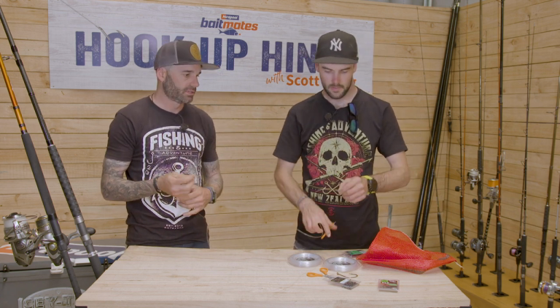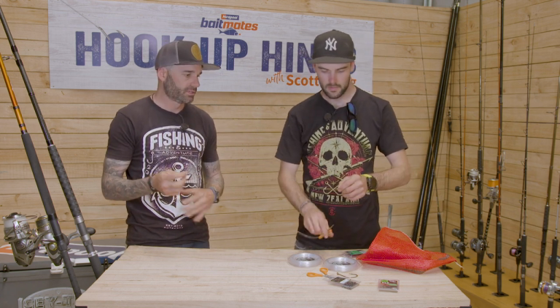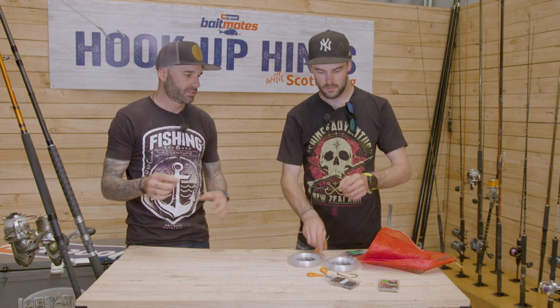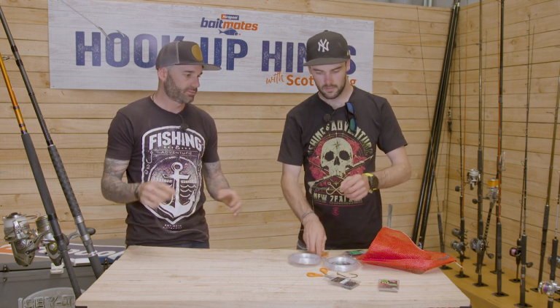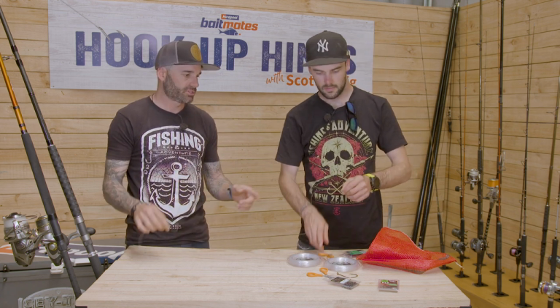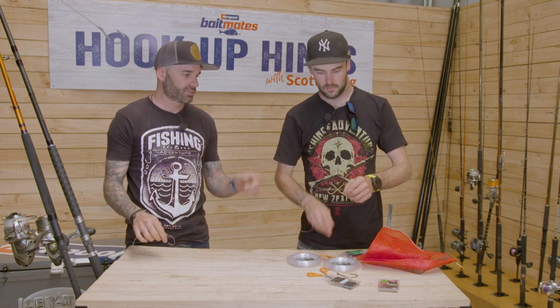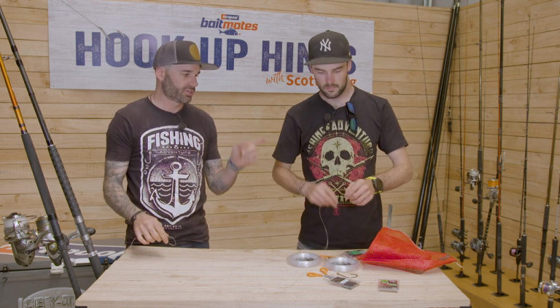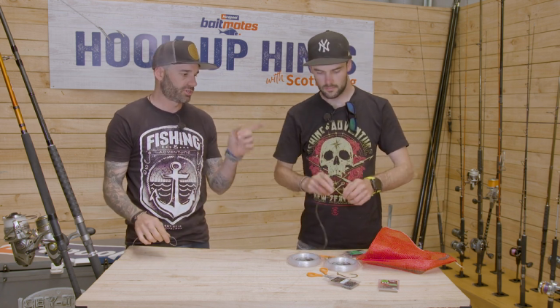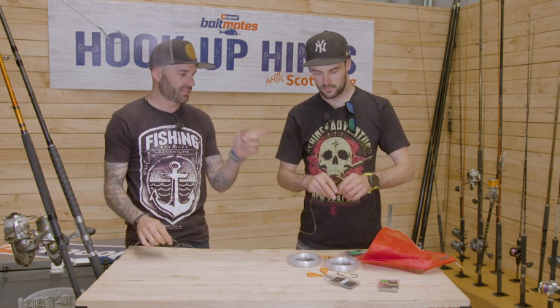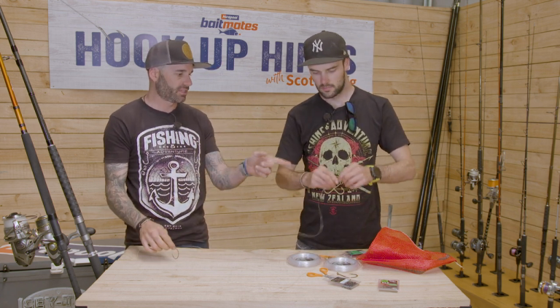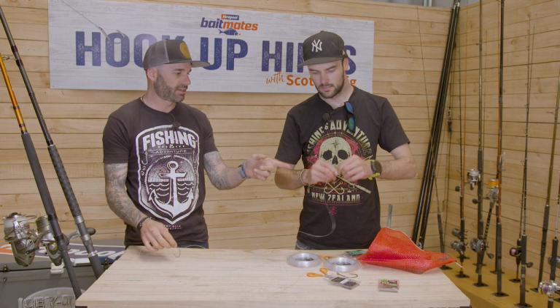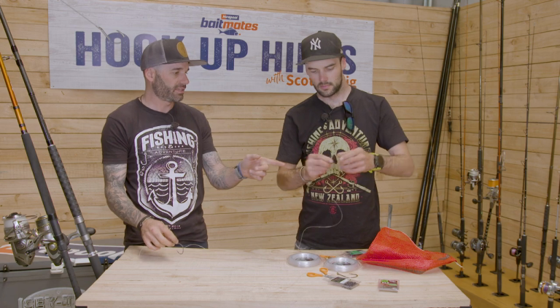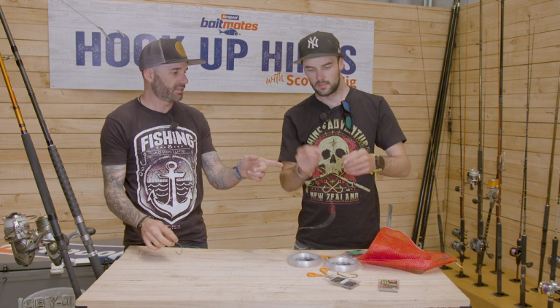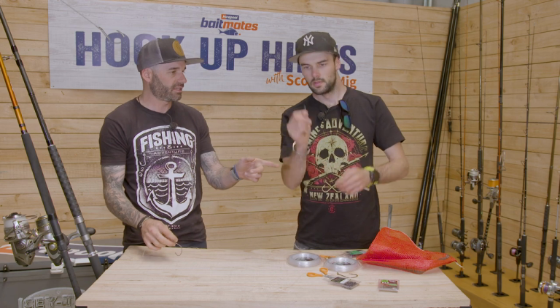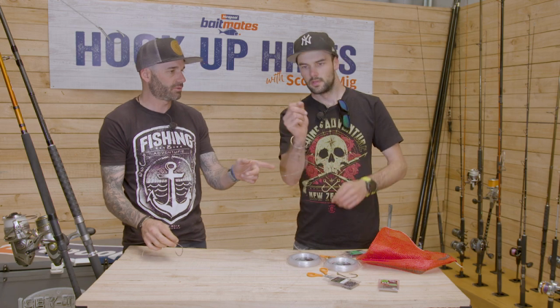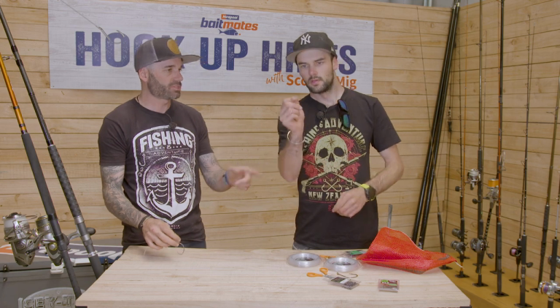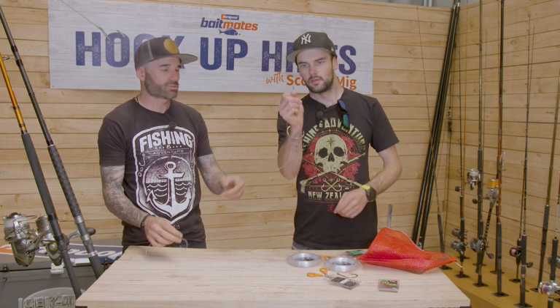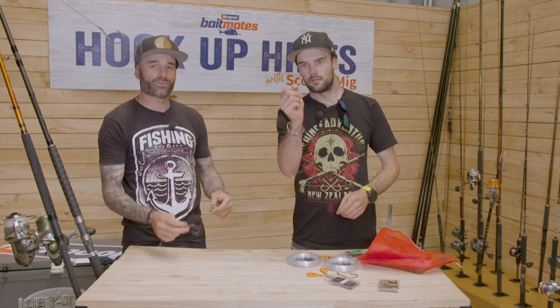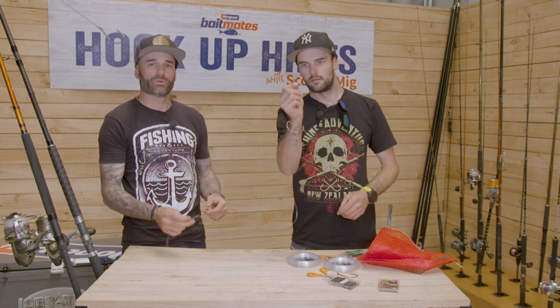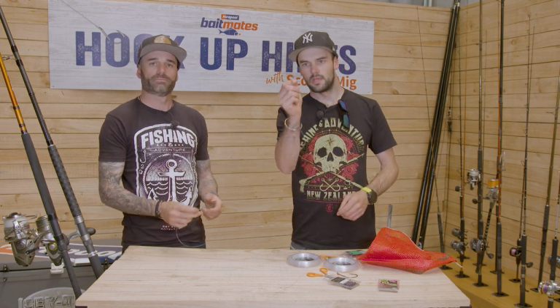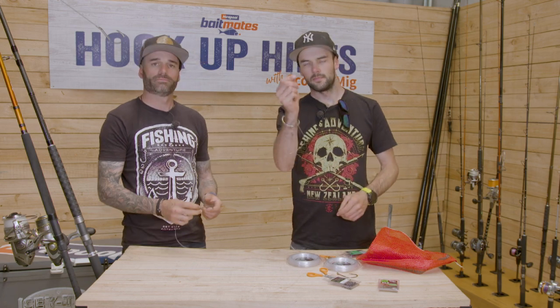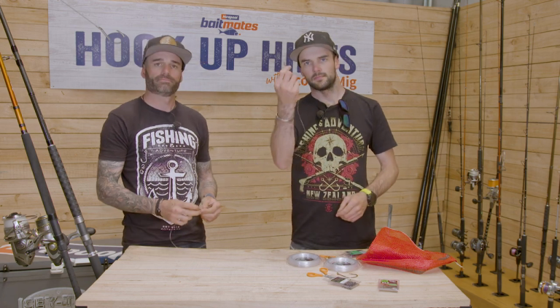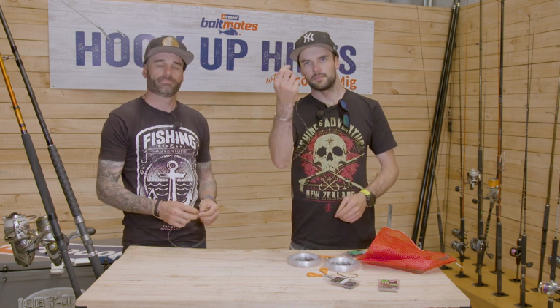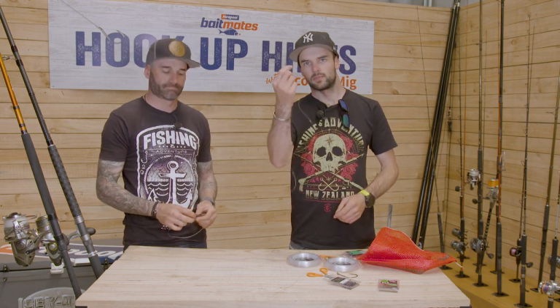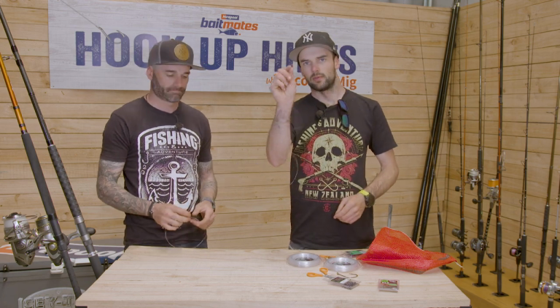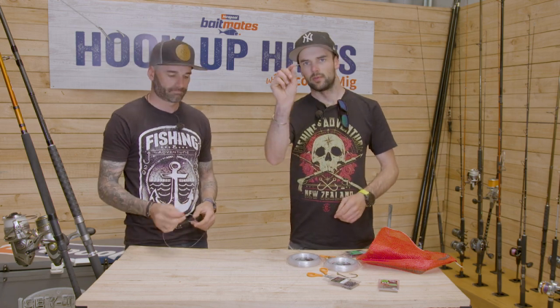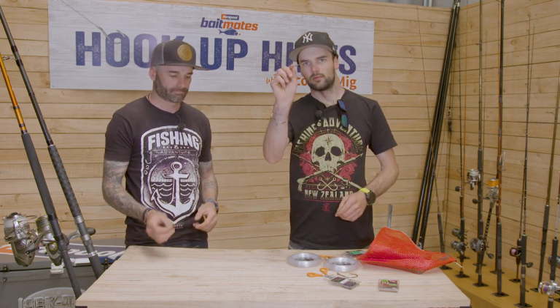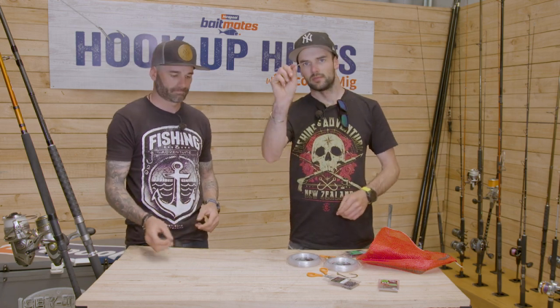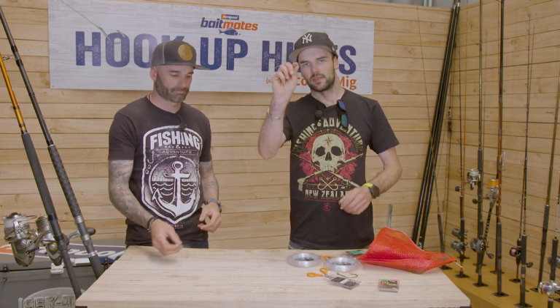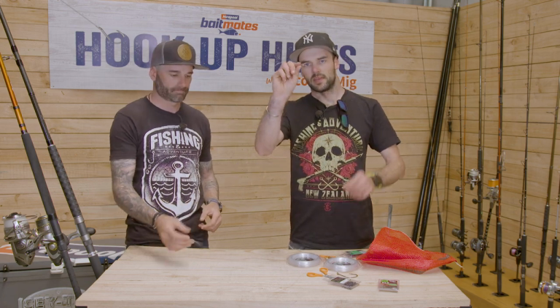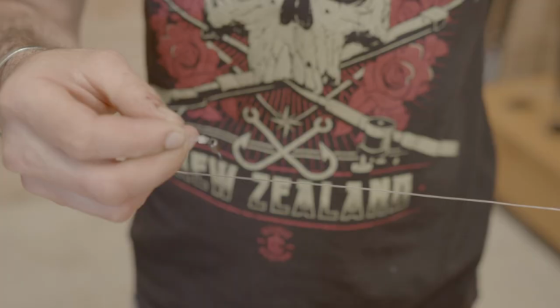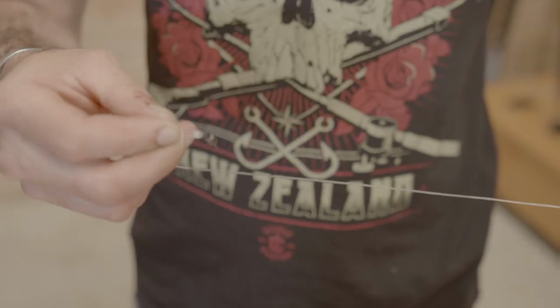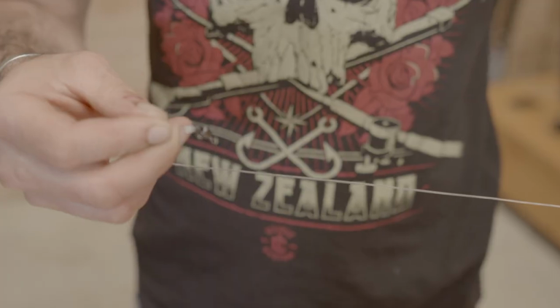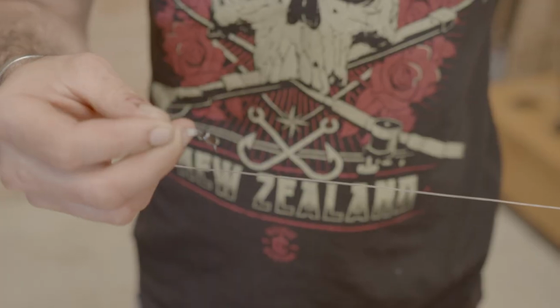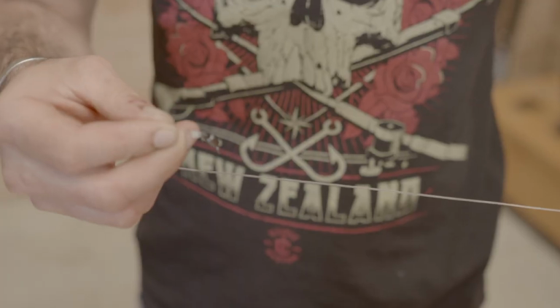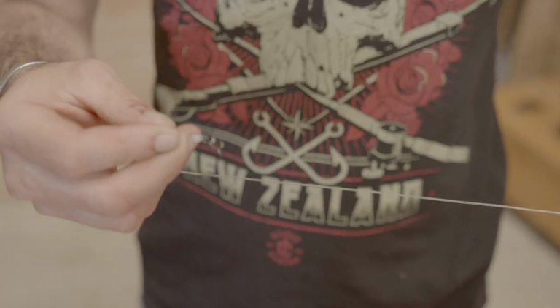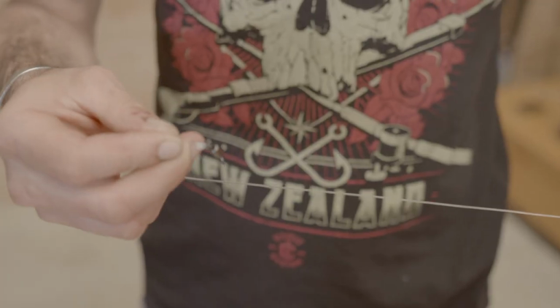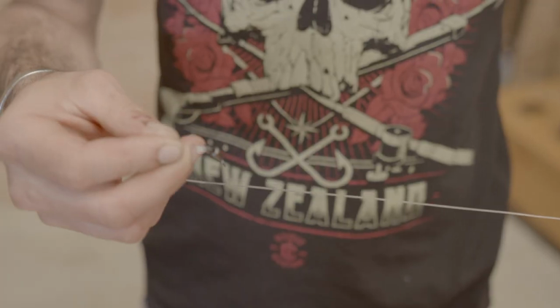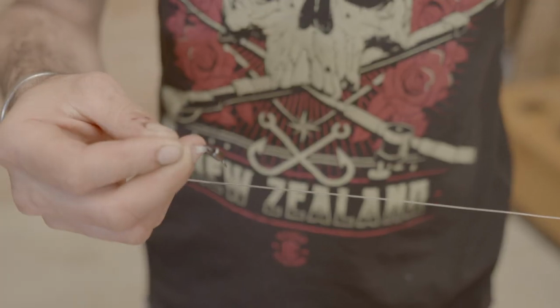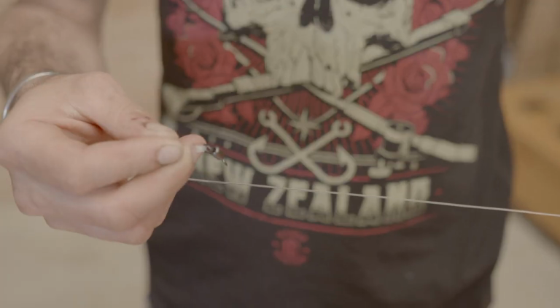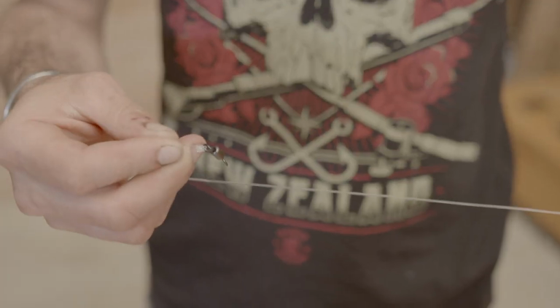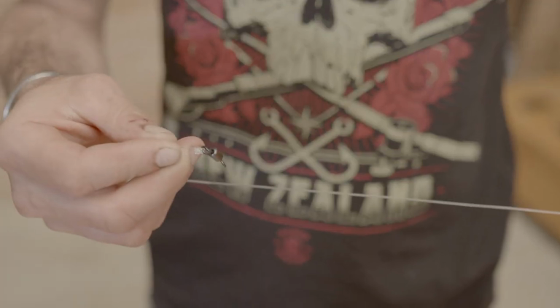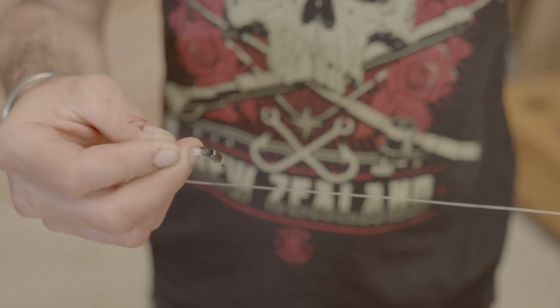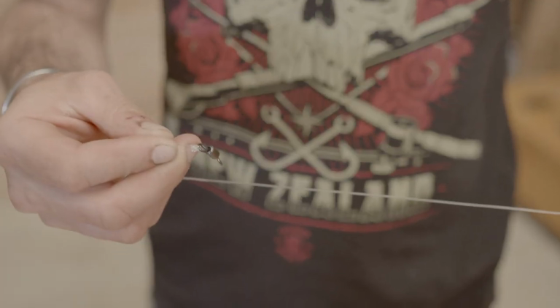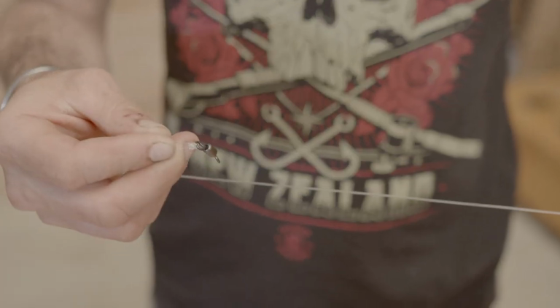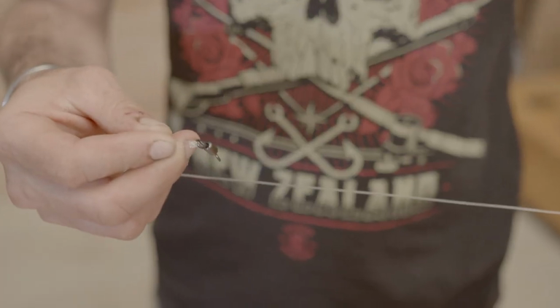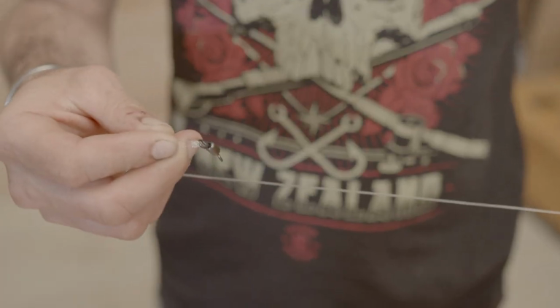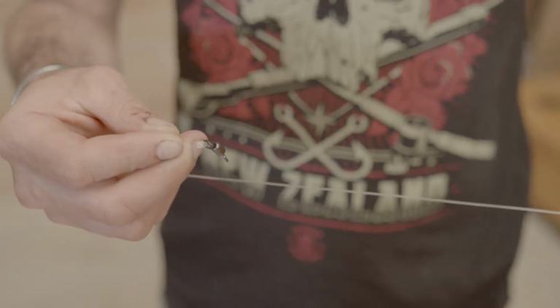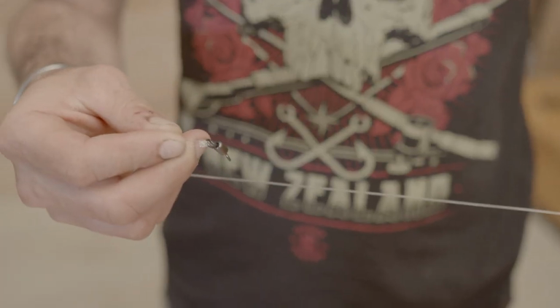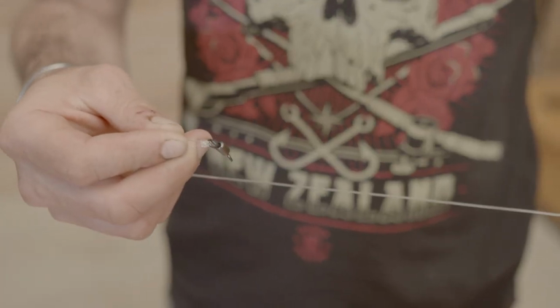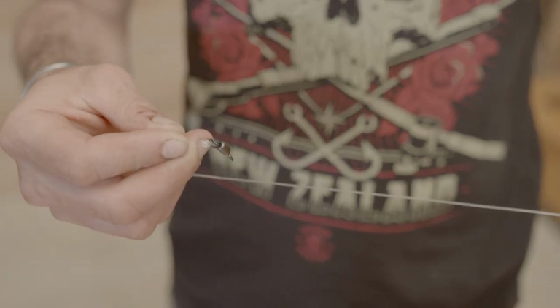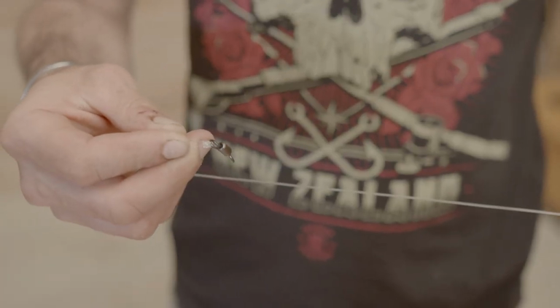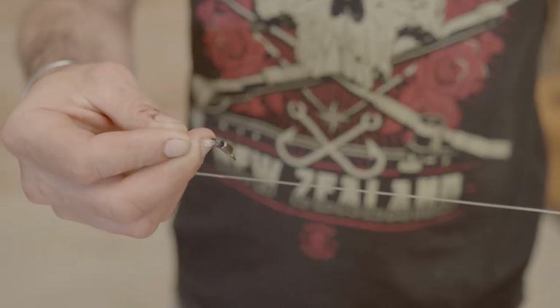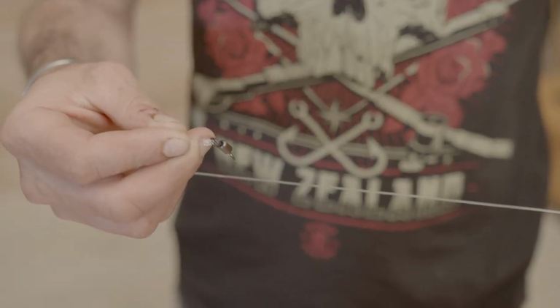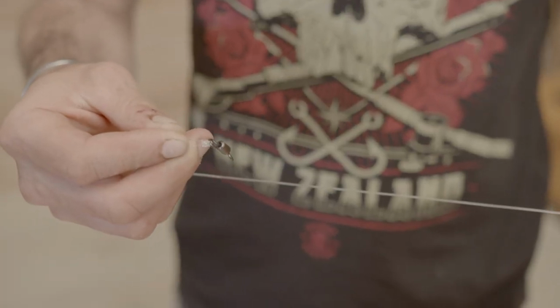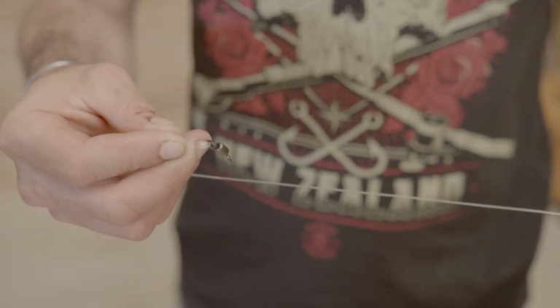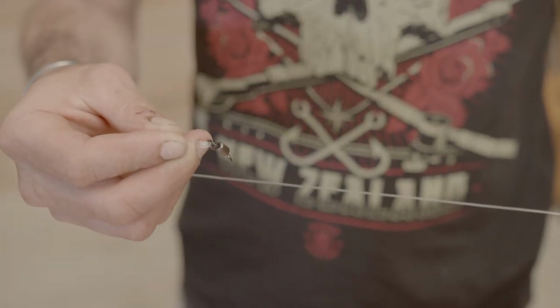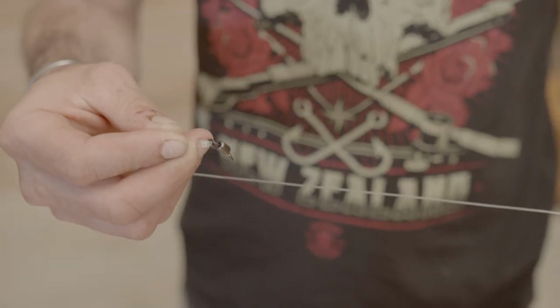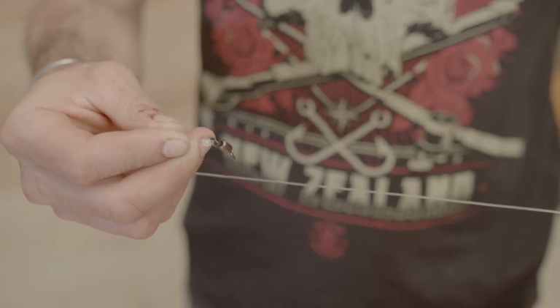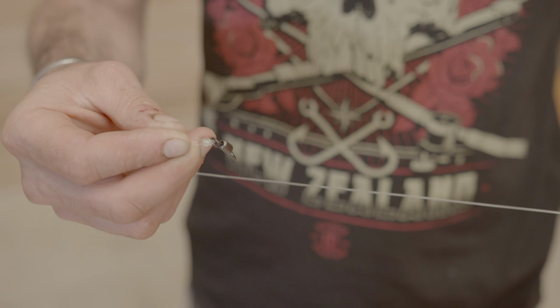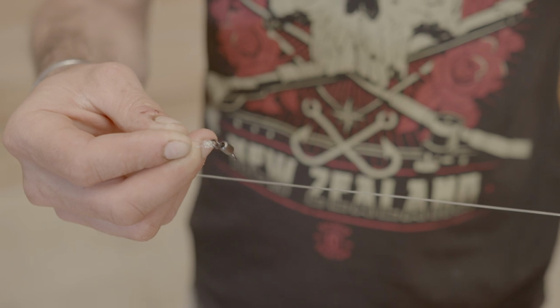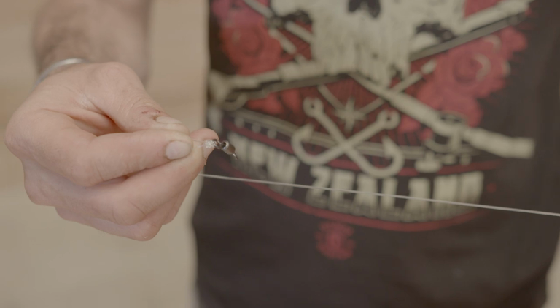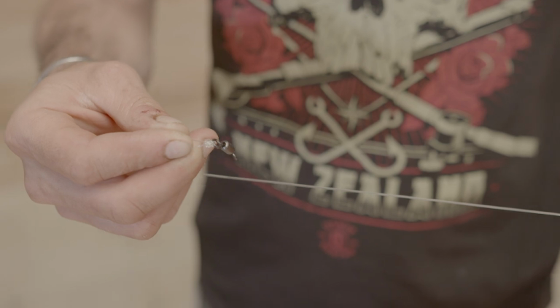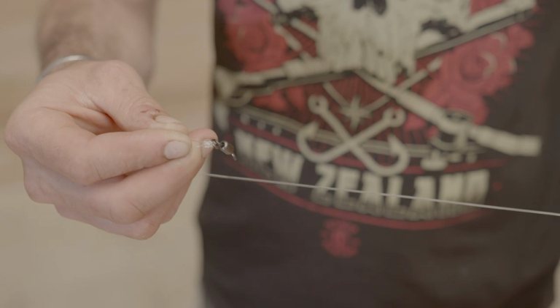On the other end there's a 15 kilo swivel, and uni knots are used for all connections.